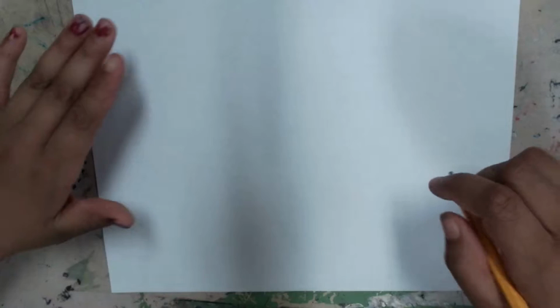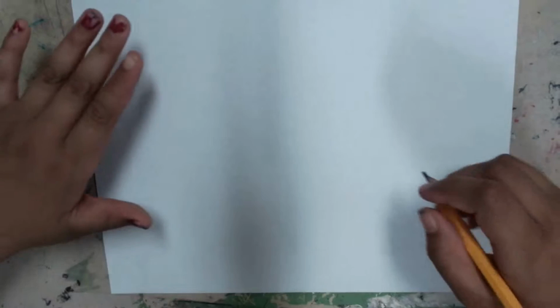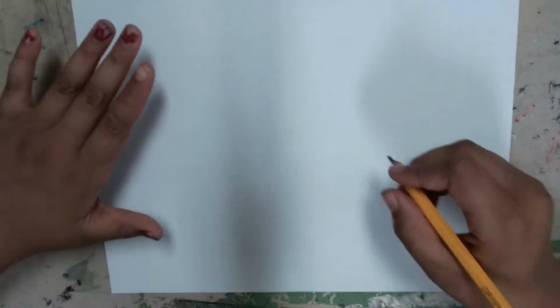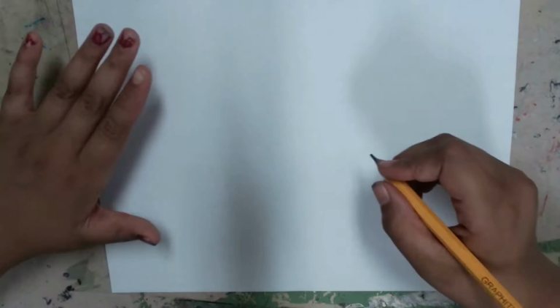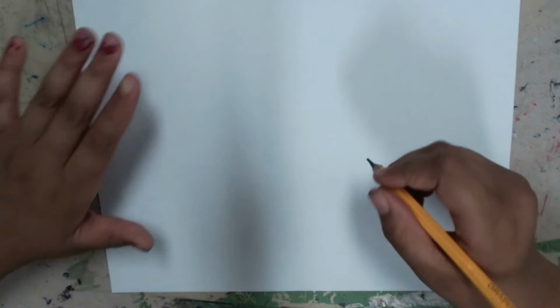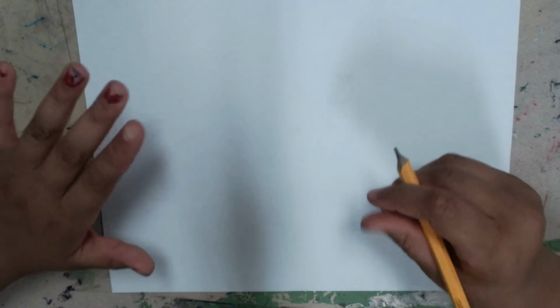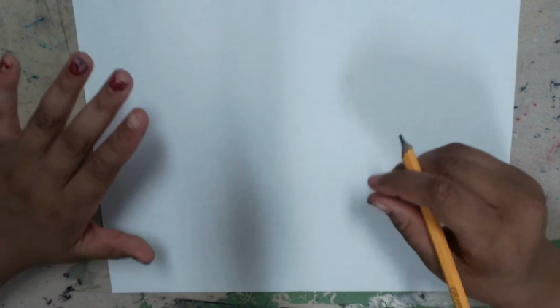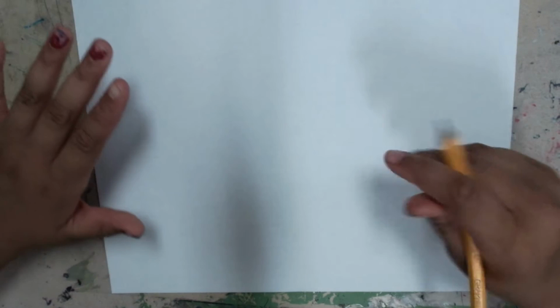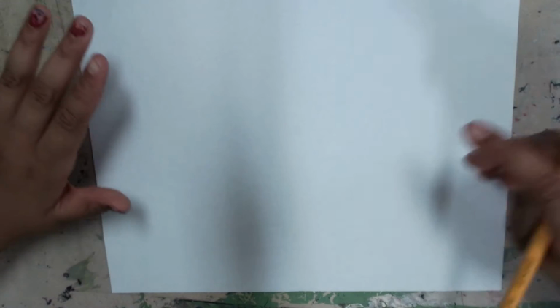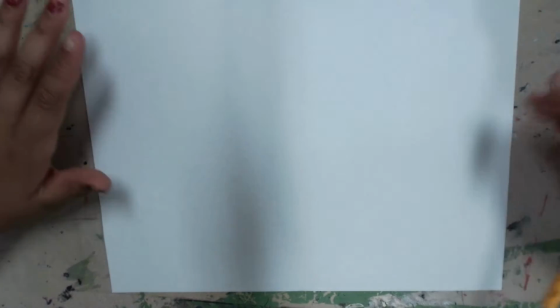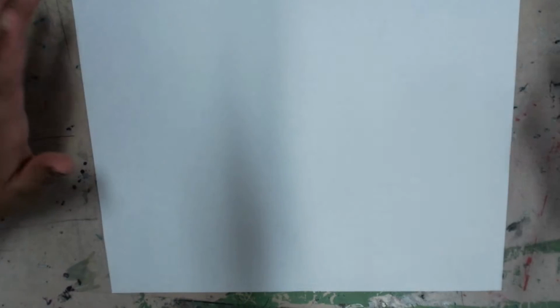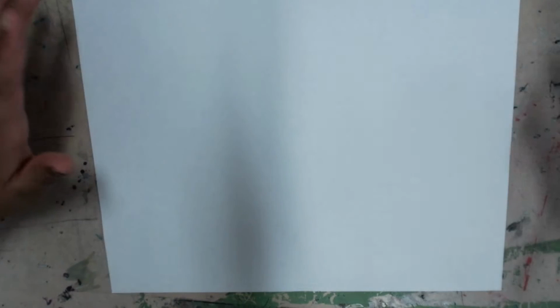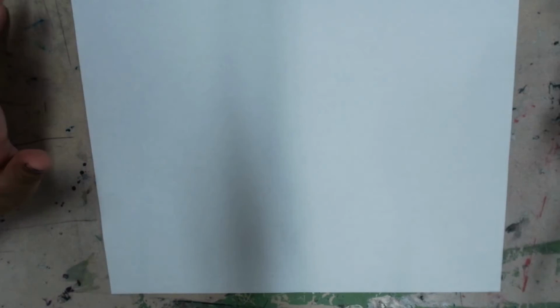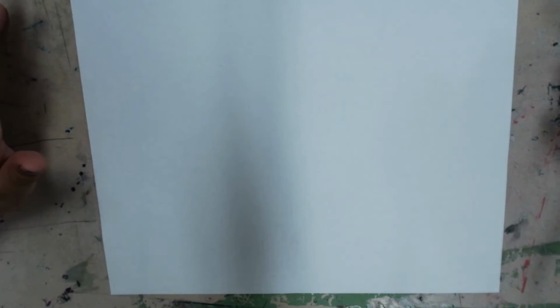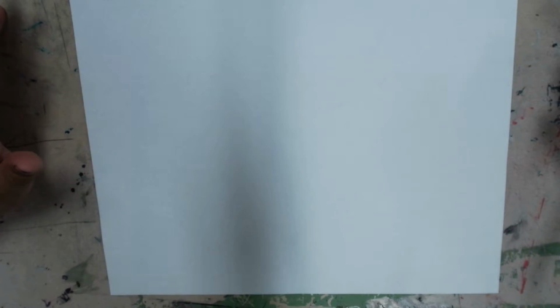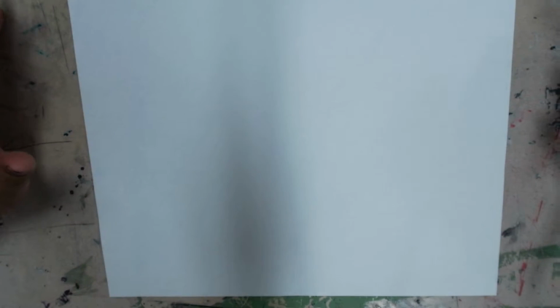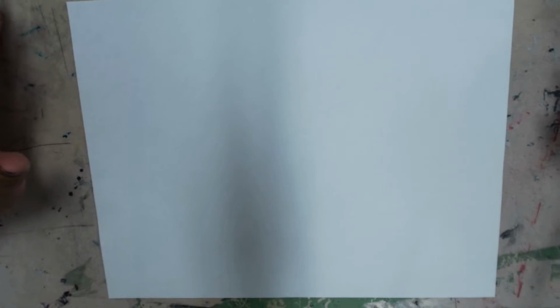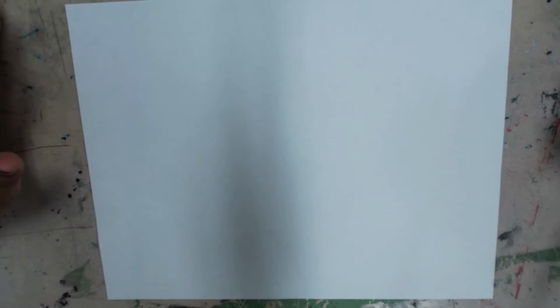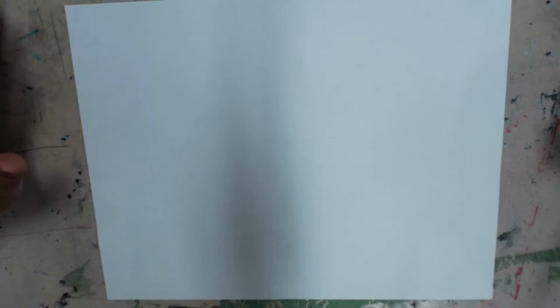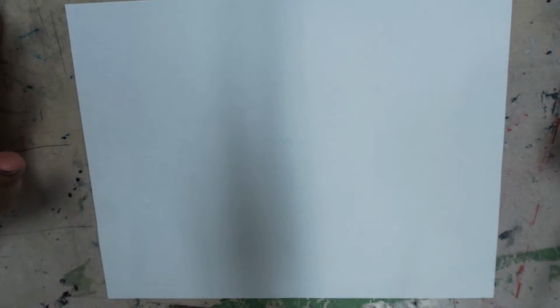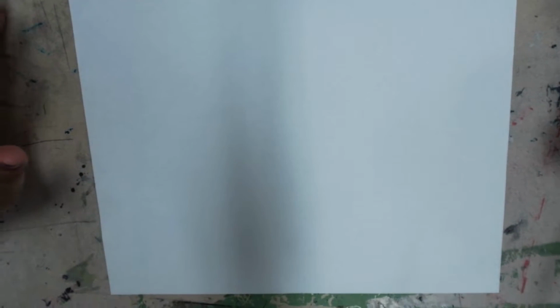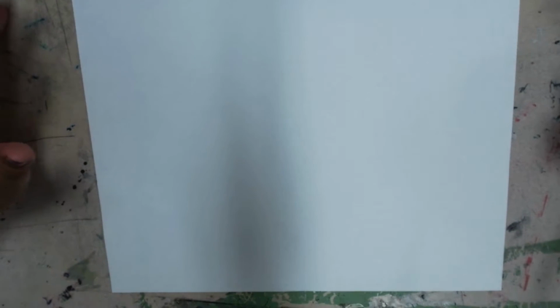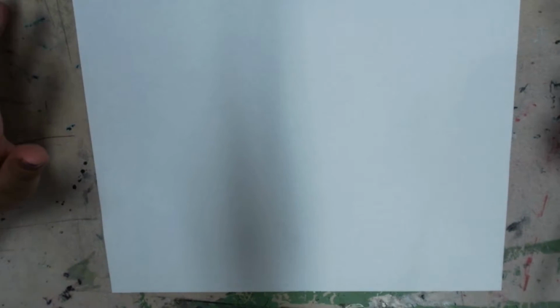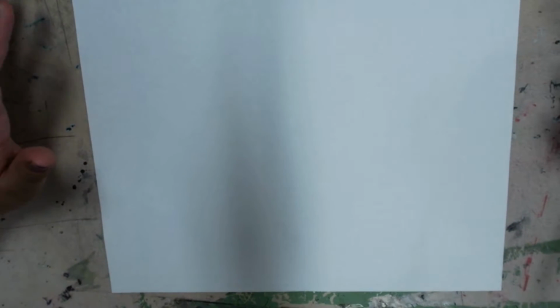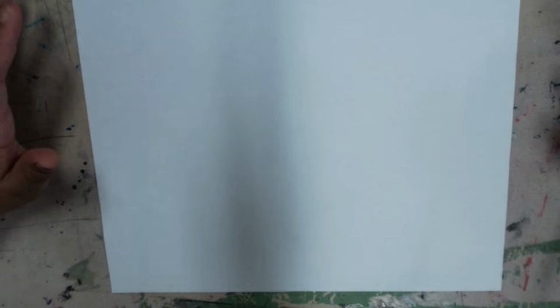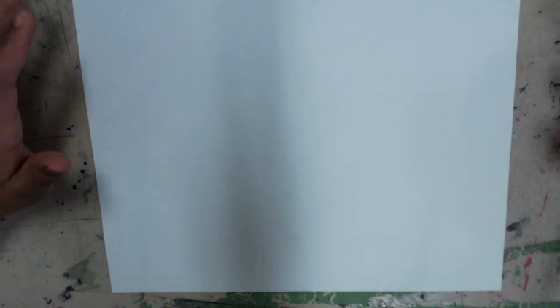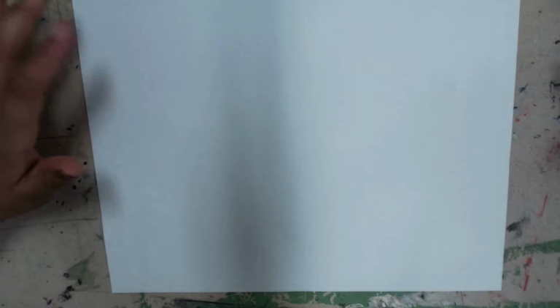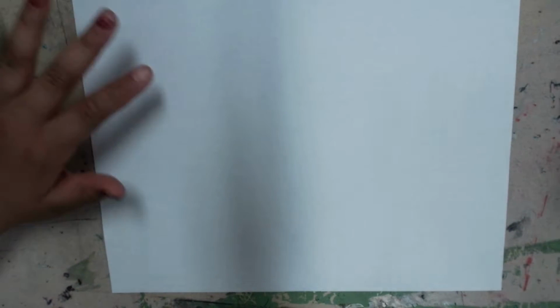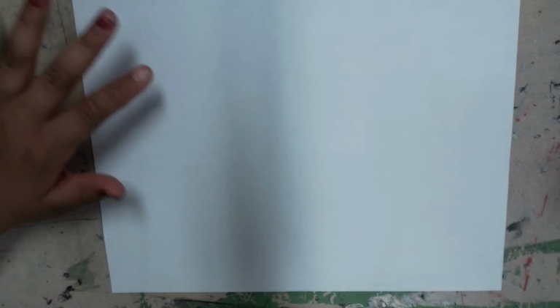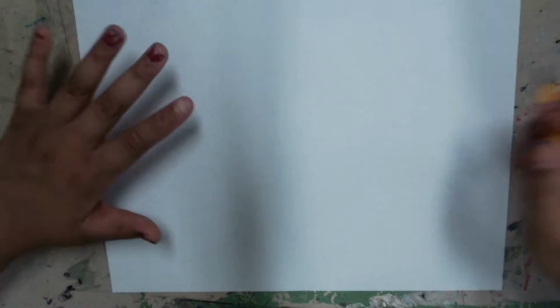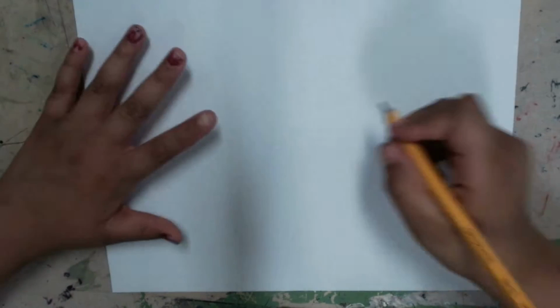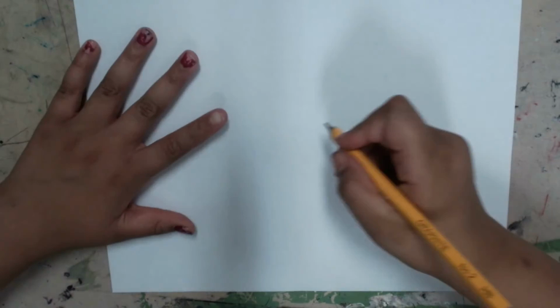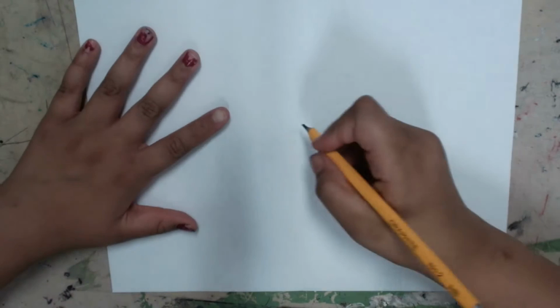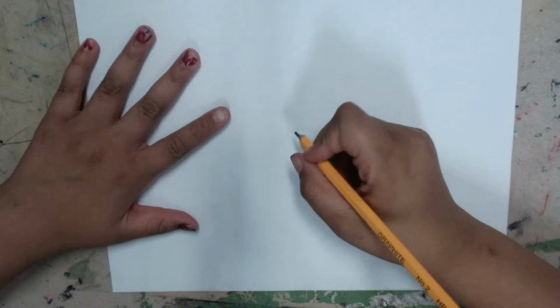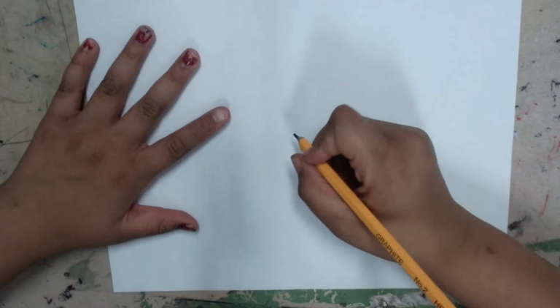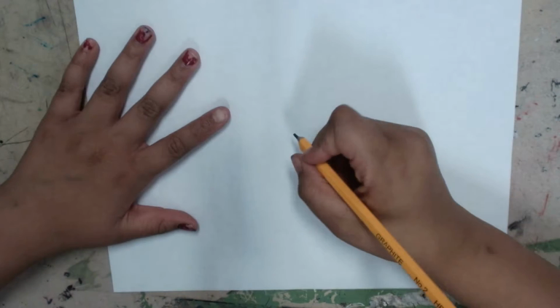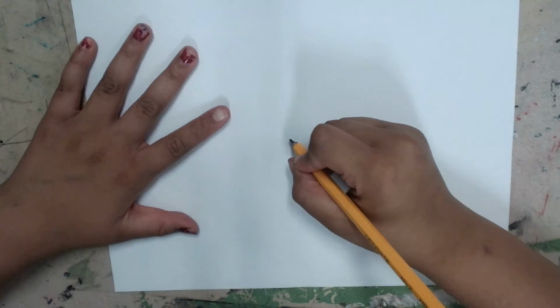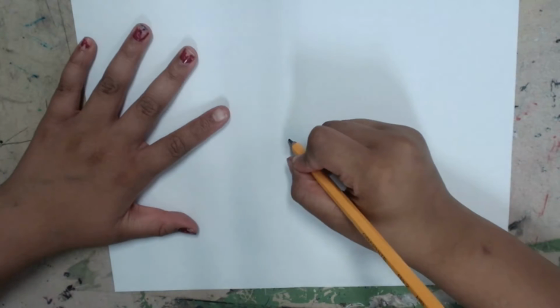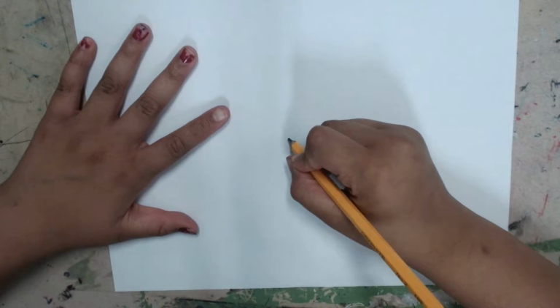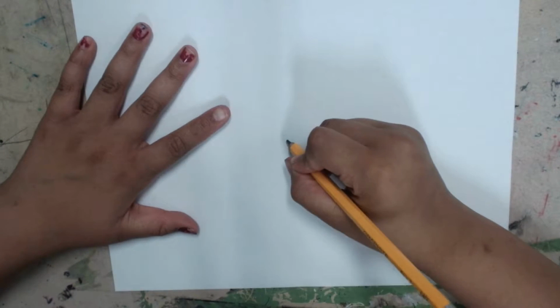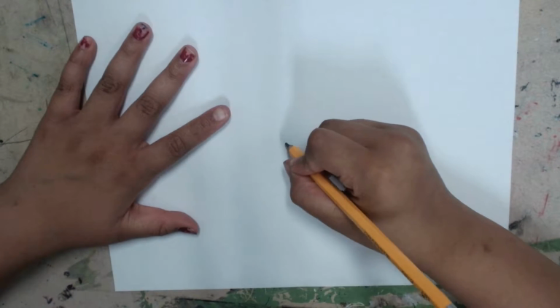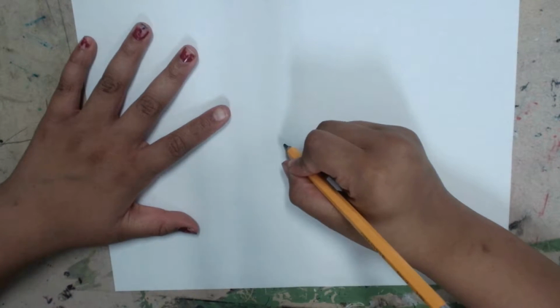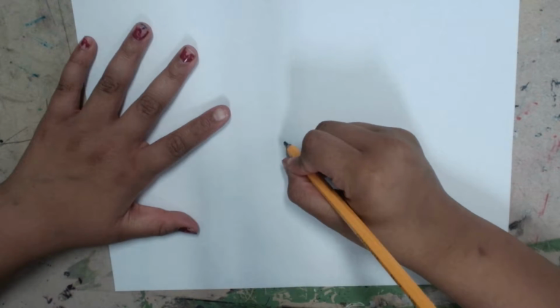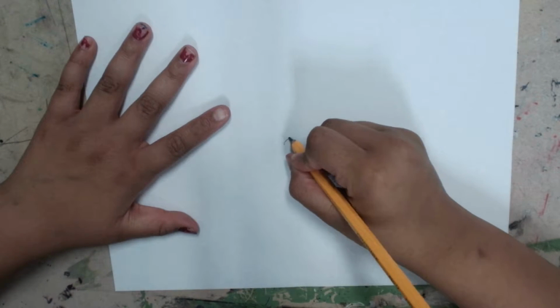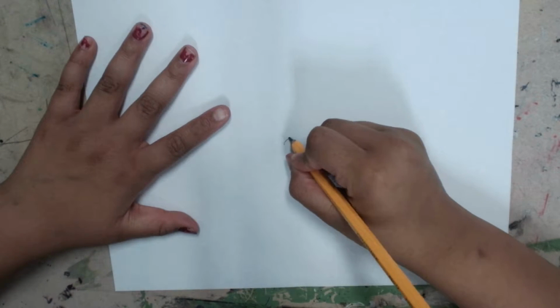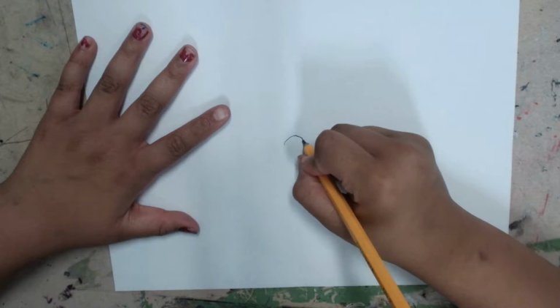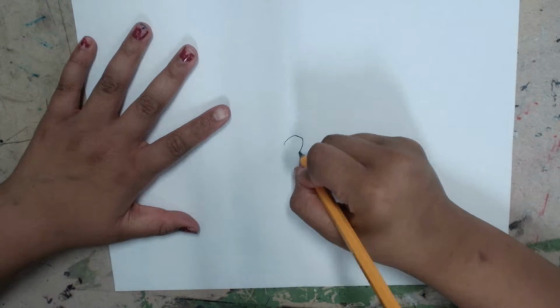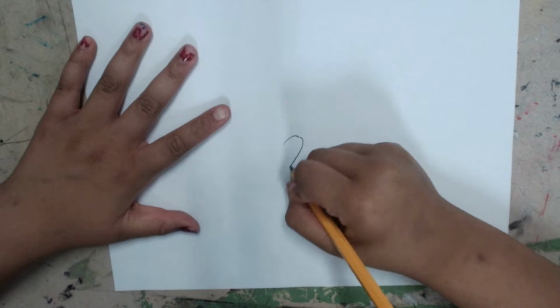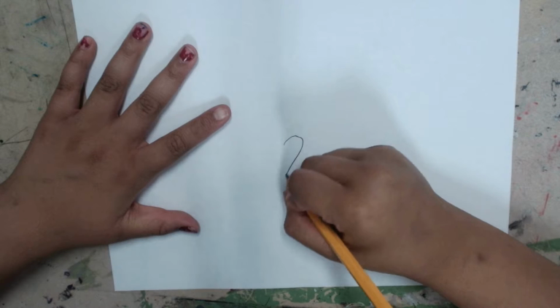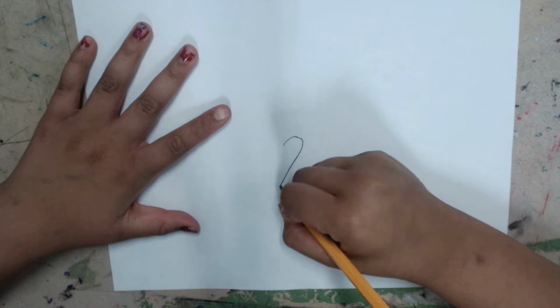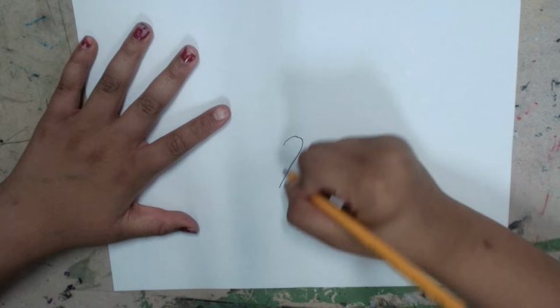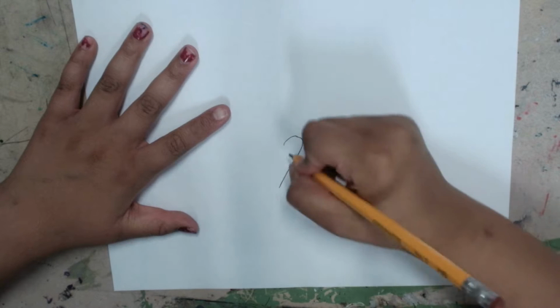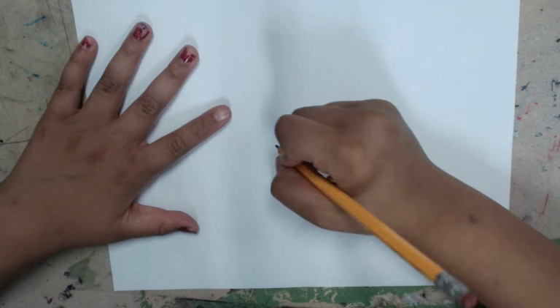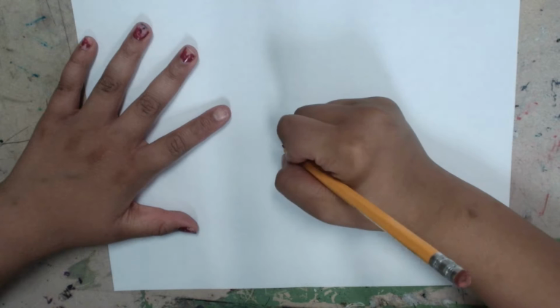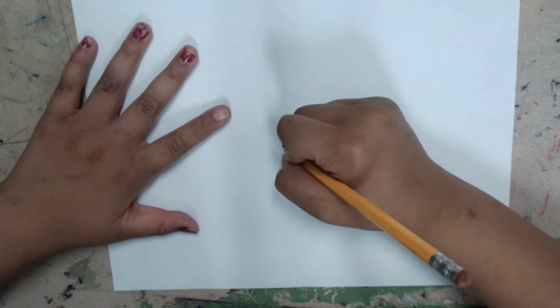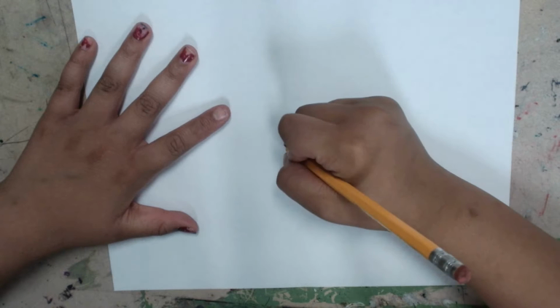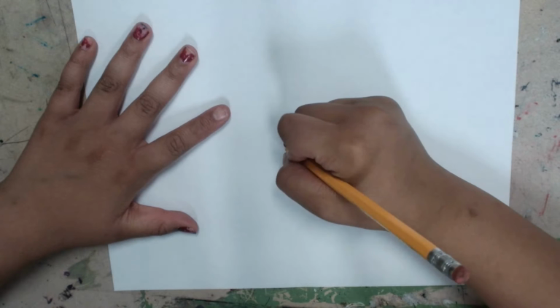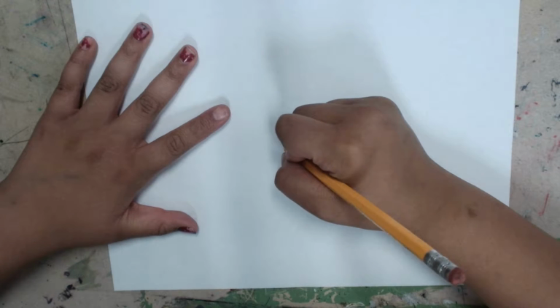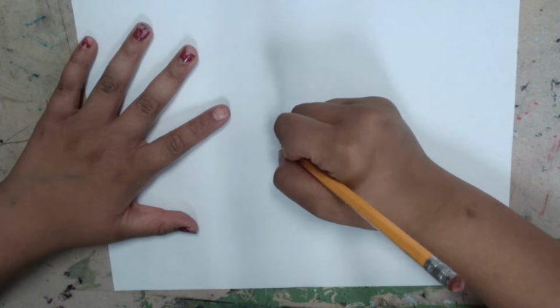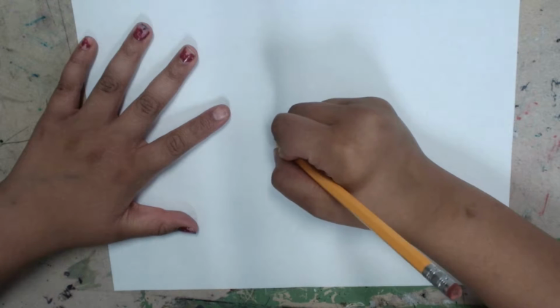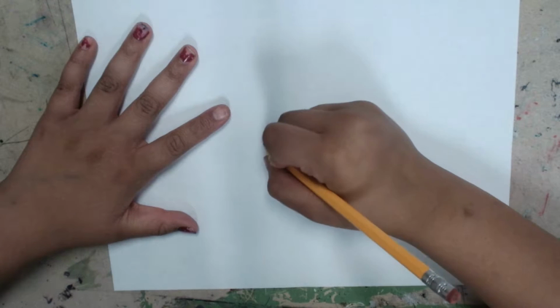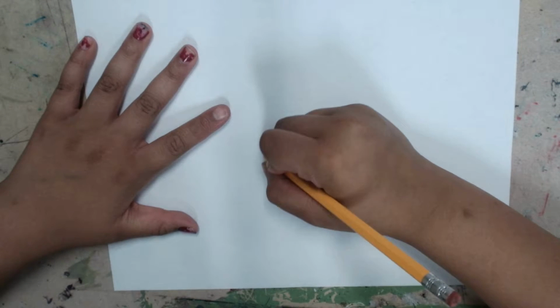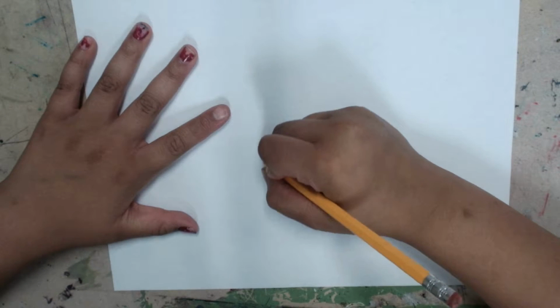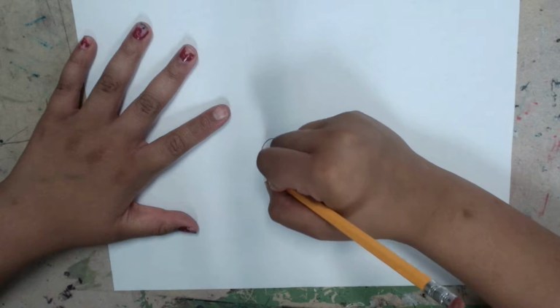Hey guys, I'm going to show you how to draw a fire heart. First you're going to start with a regular heart like always.